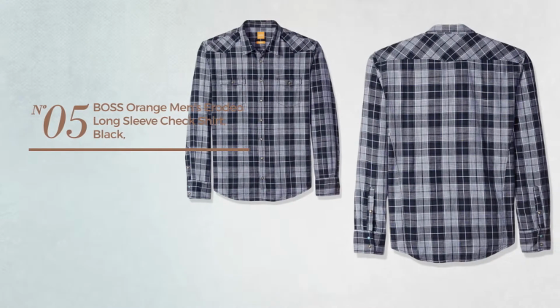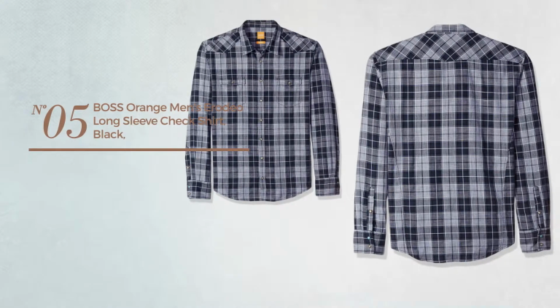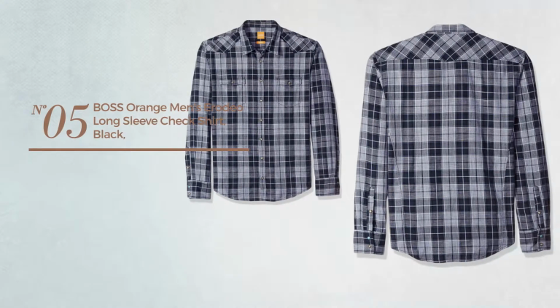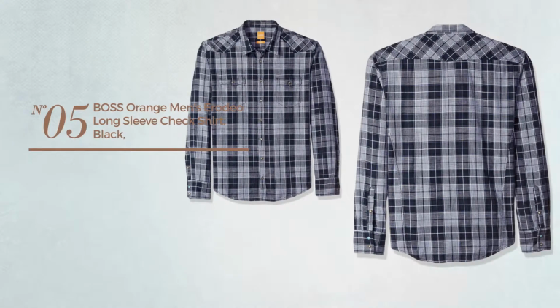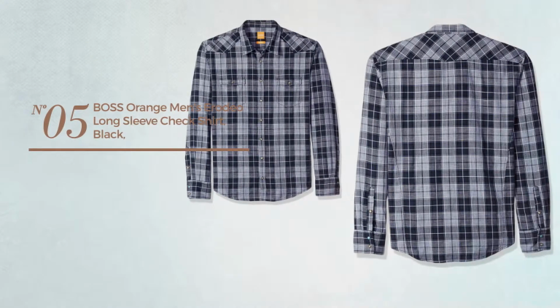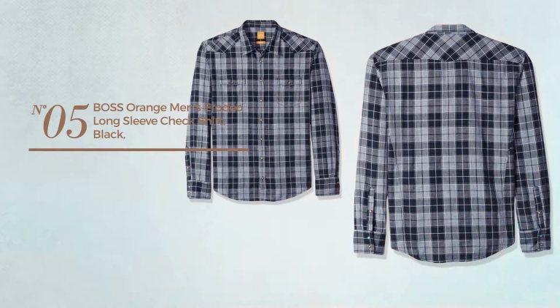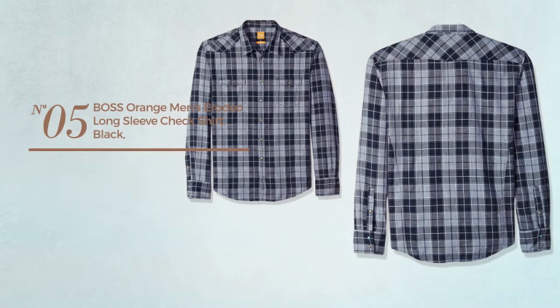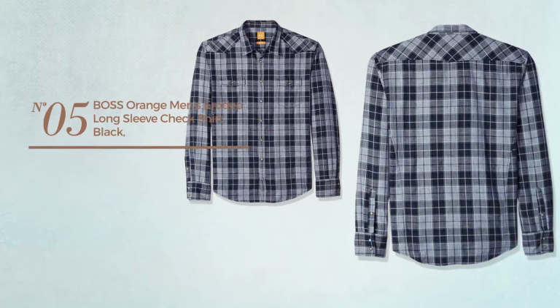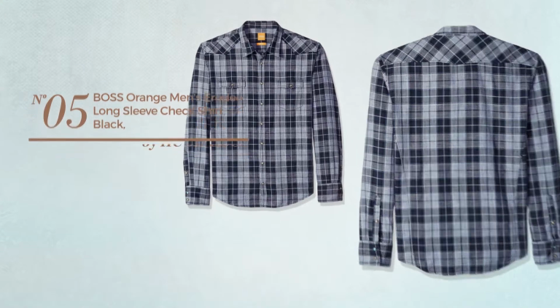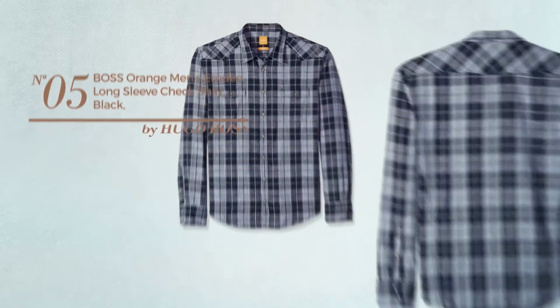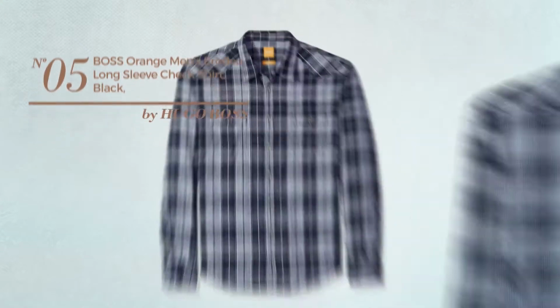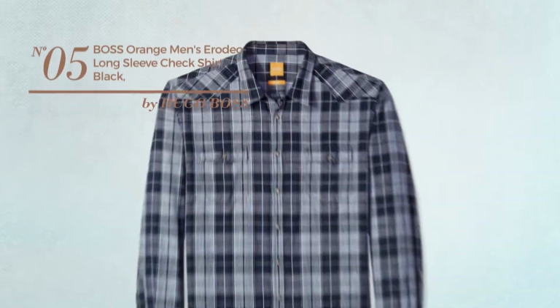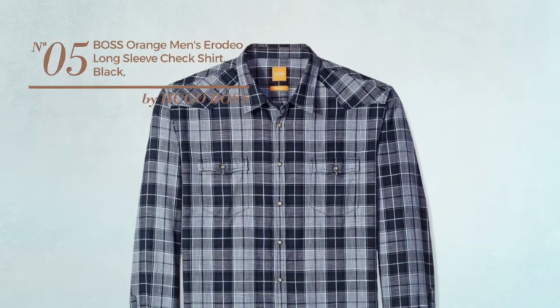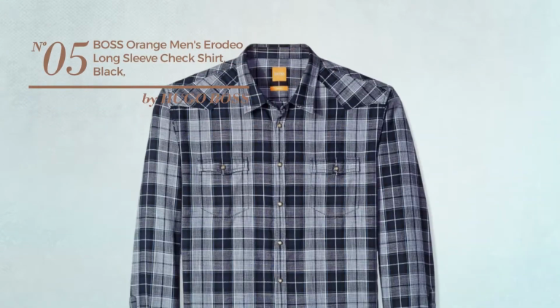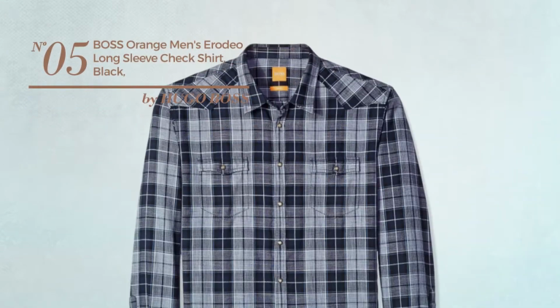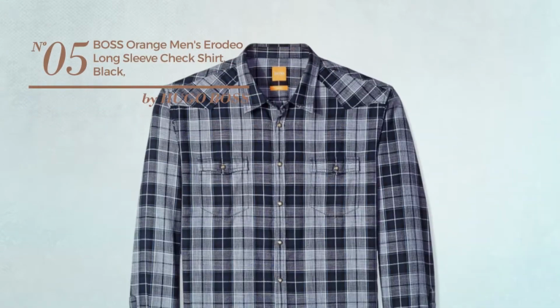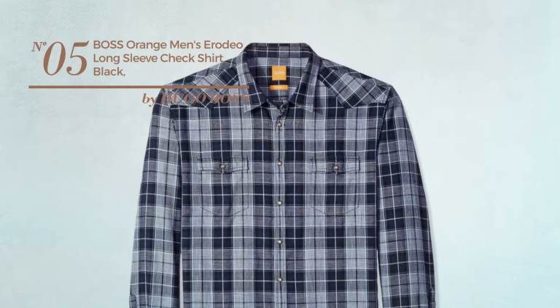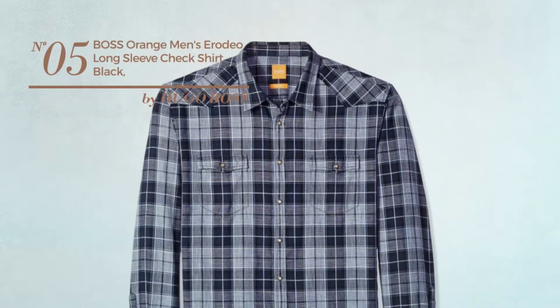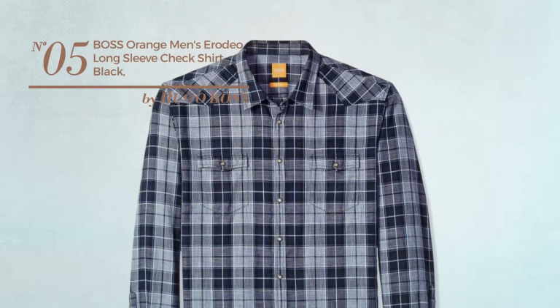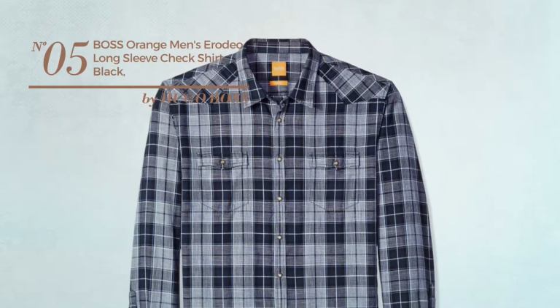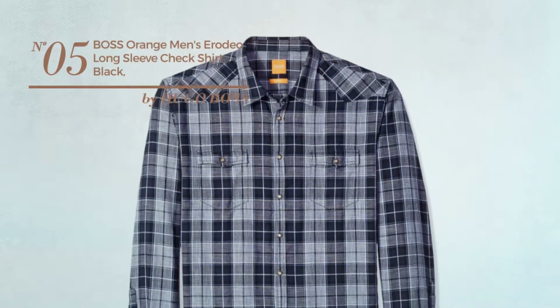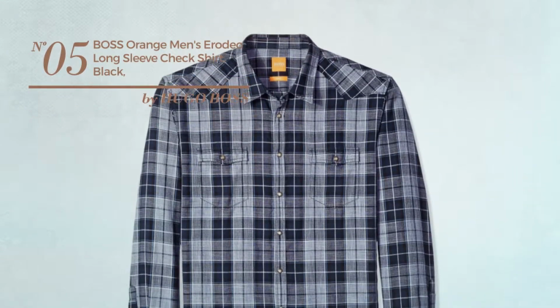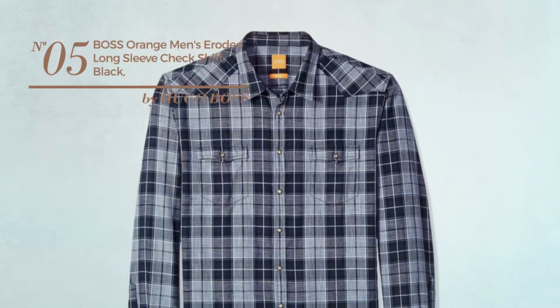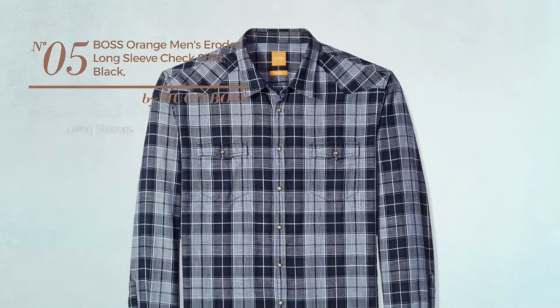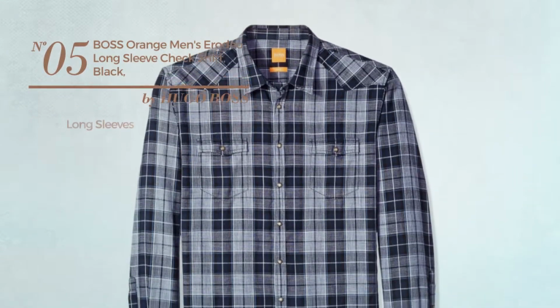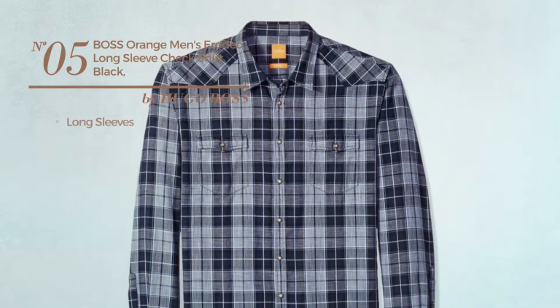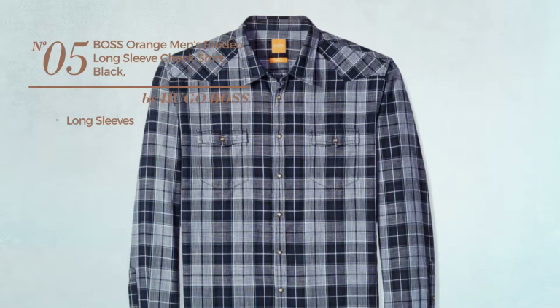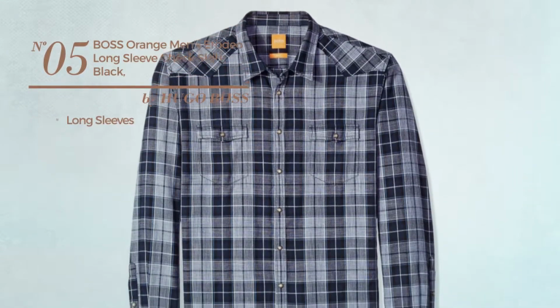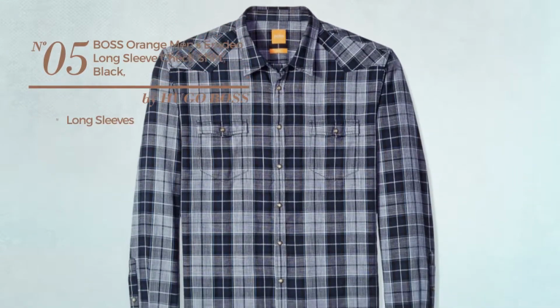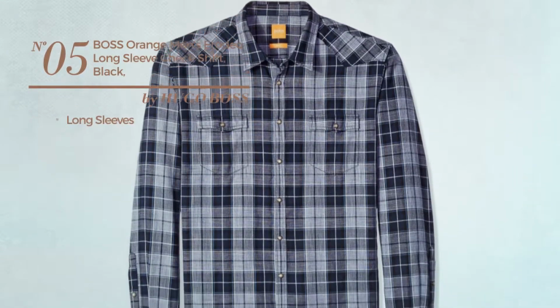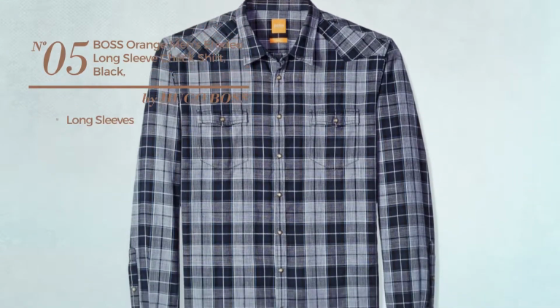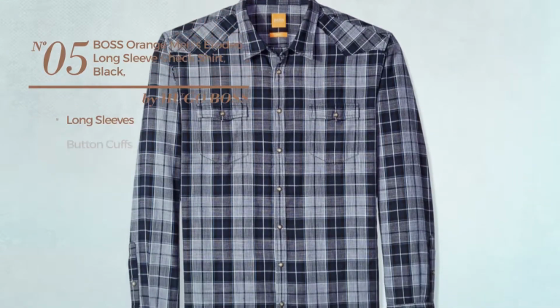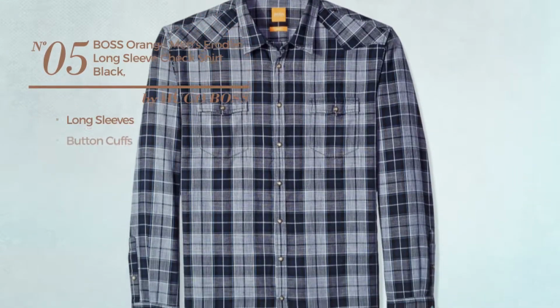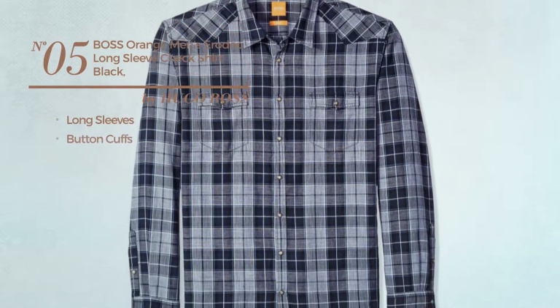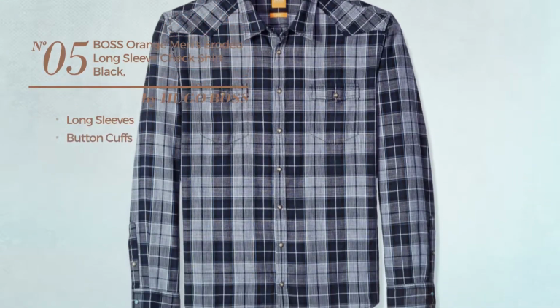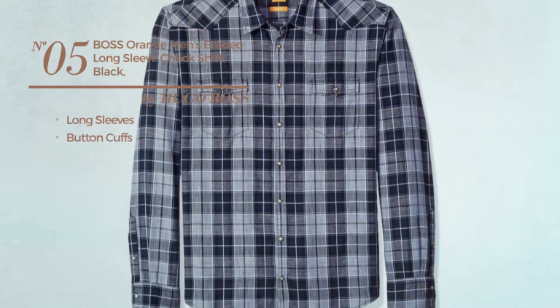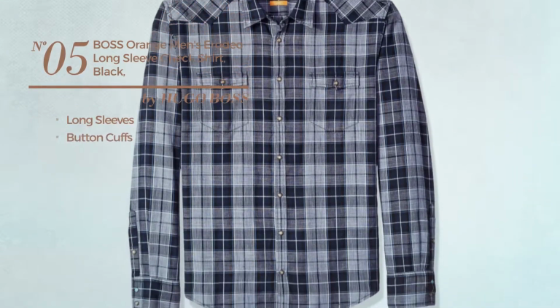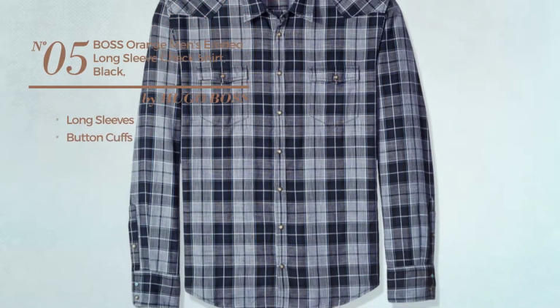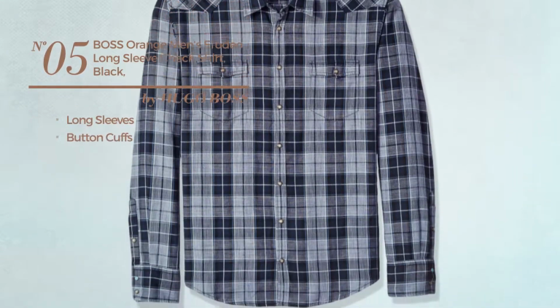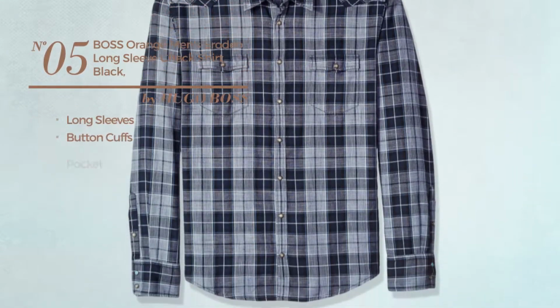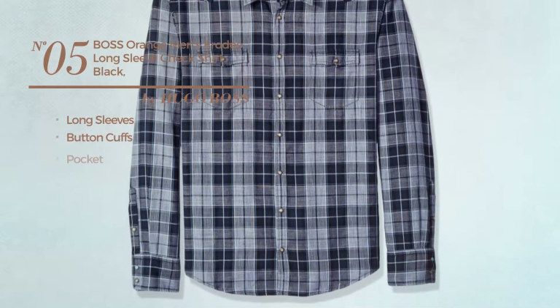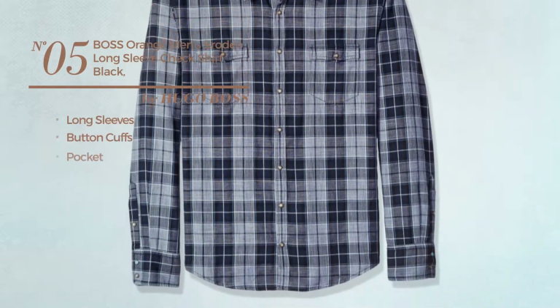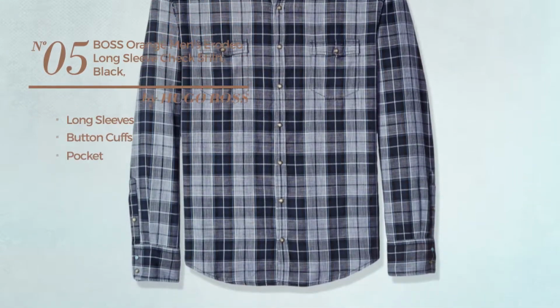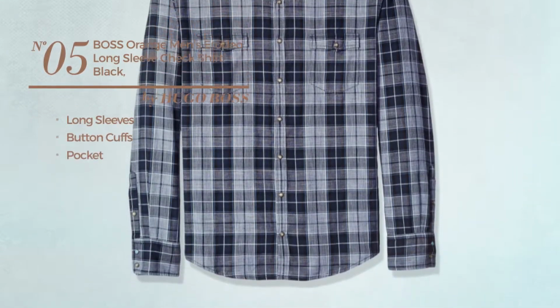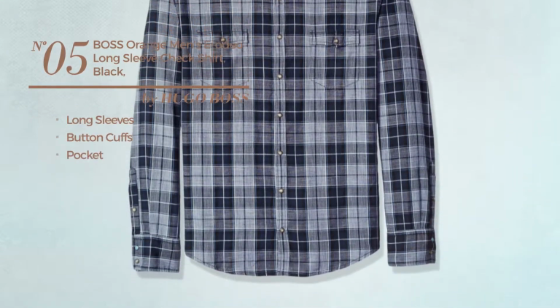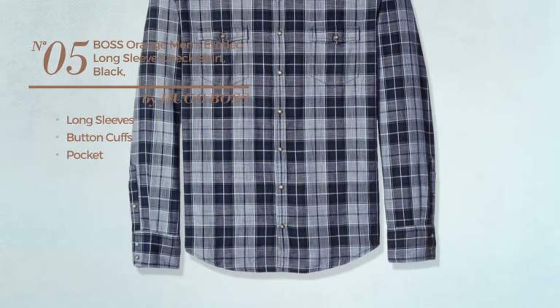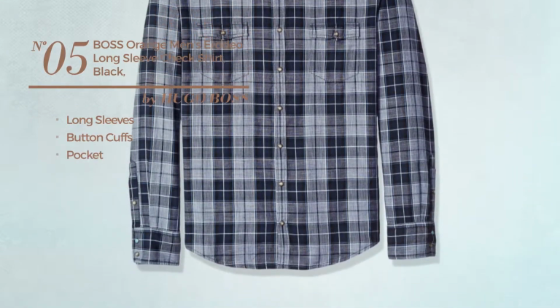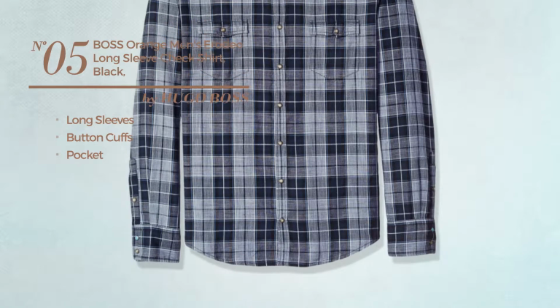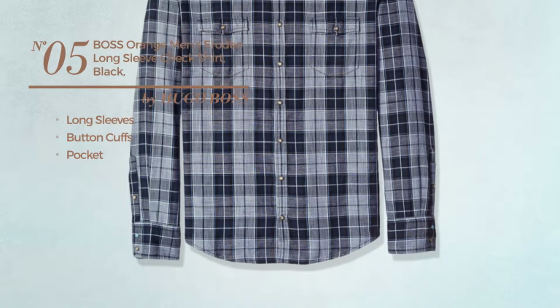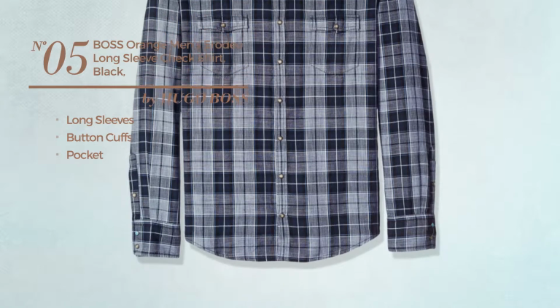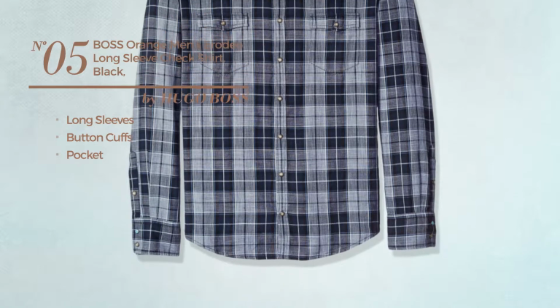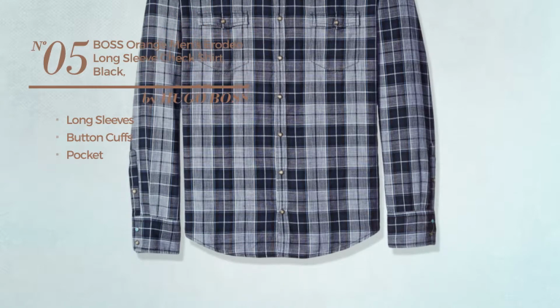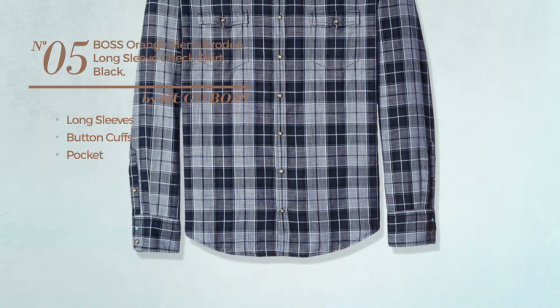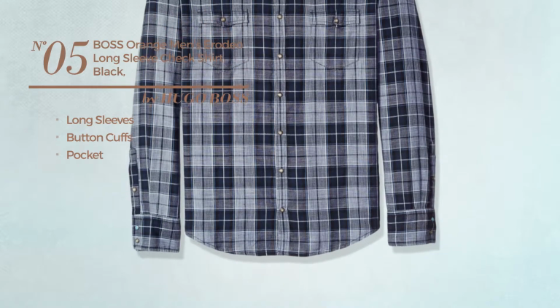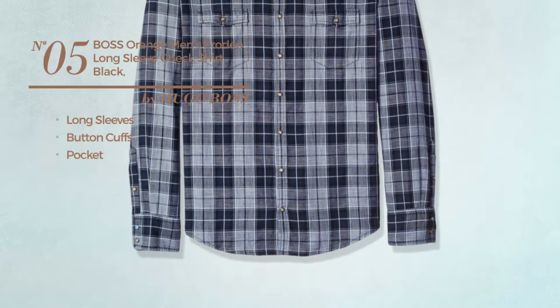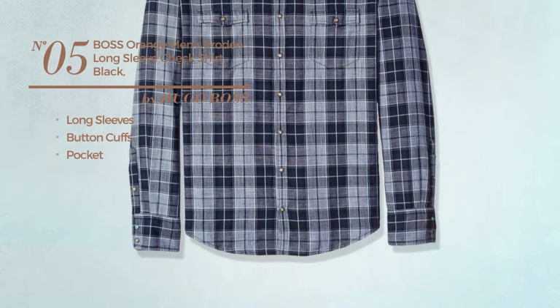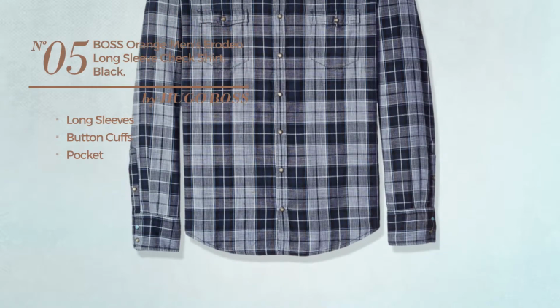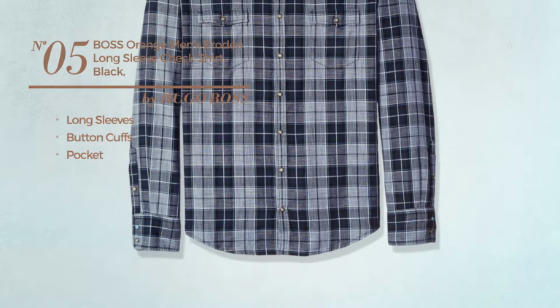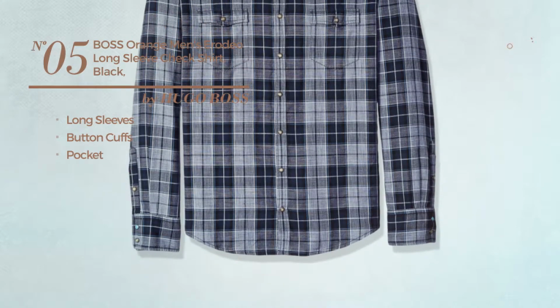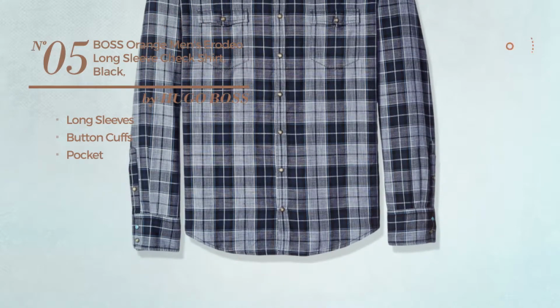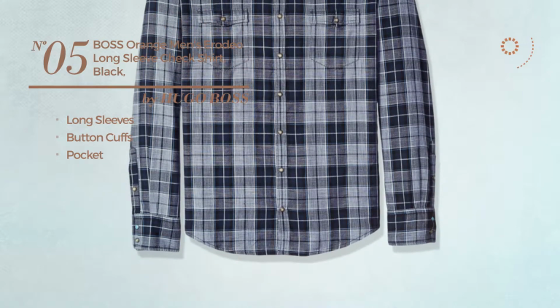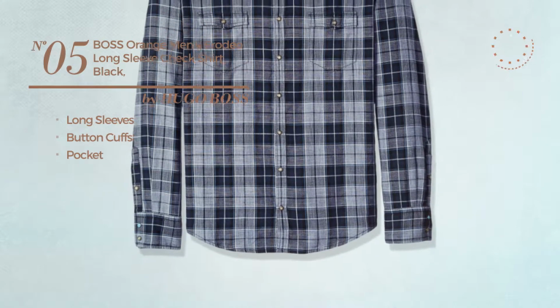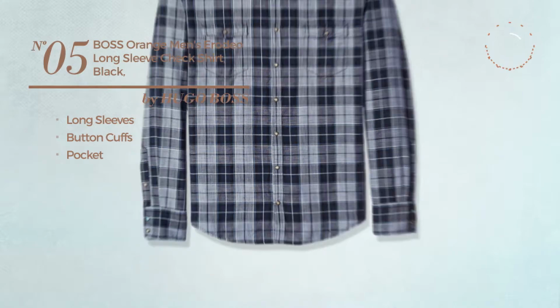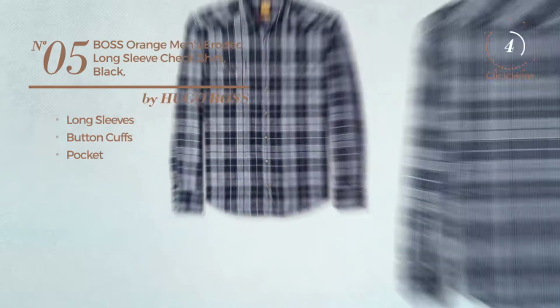Number 5. This shirt includes long sleeves, button cuffs and pocket. Available uniquely in black color.